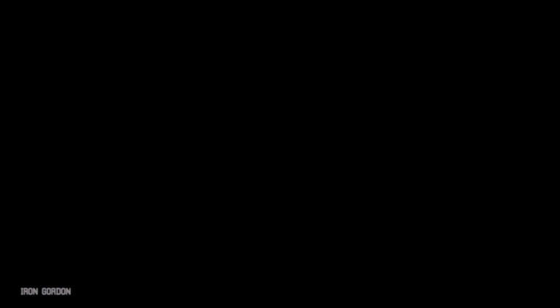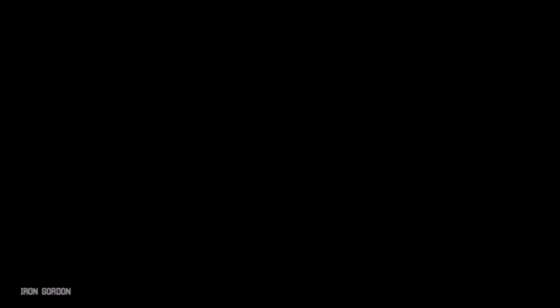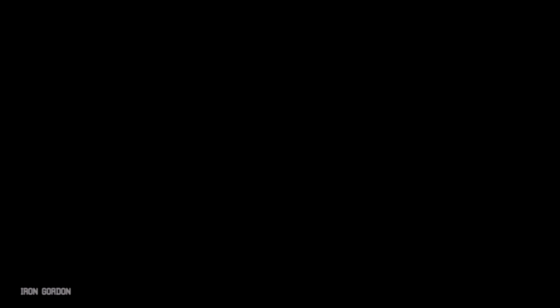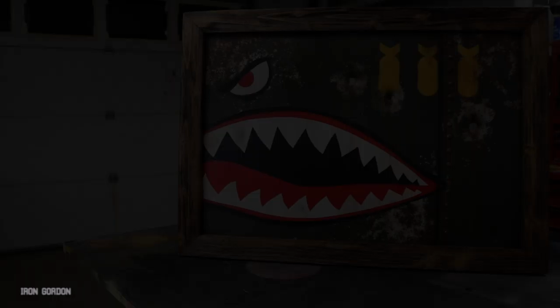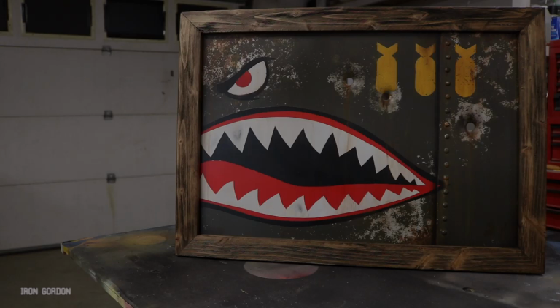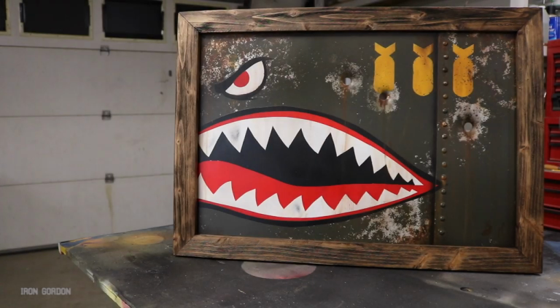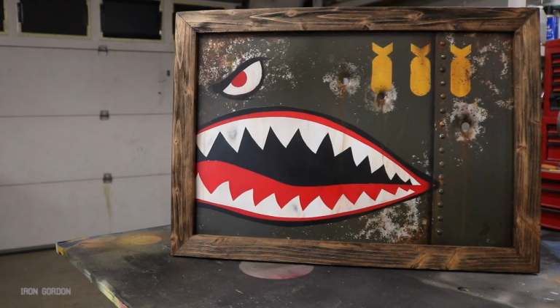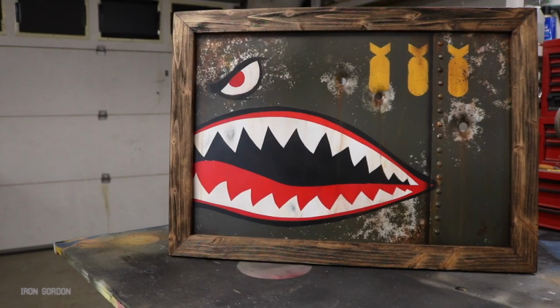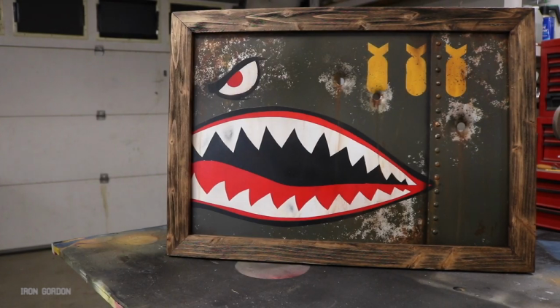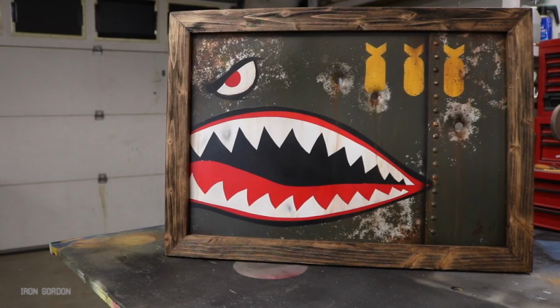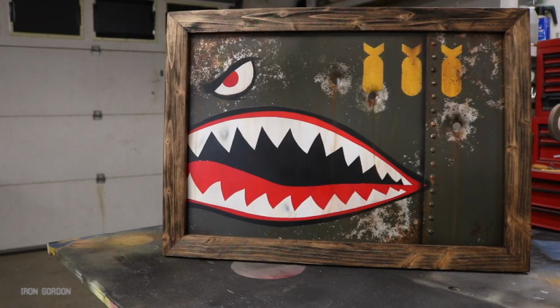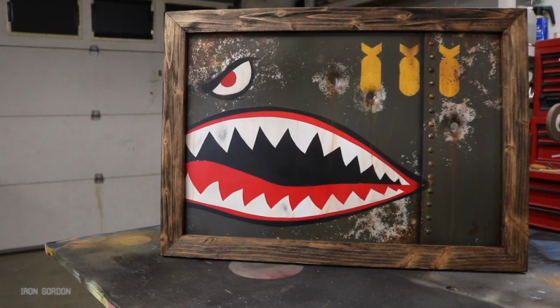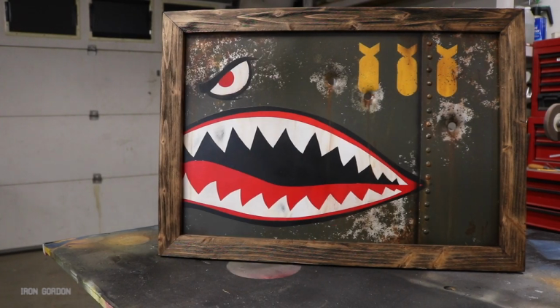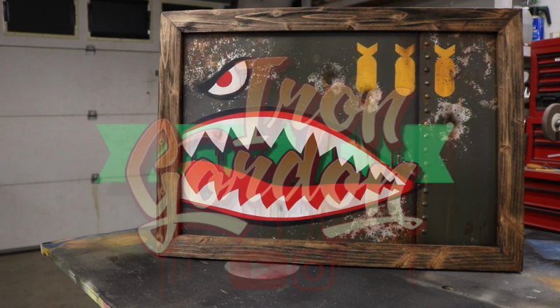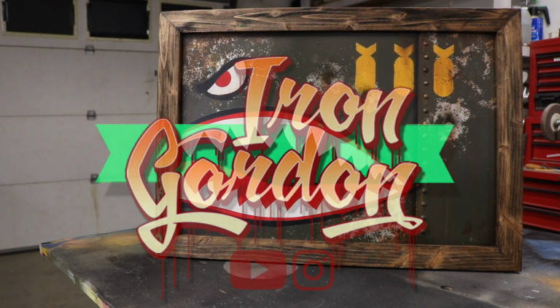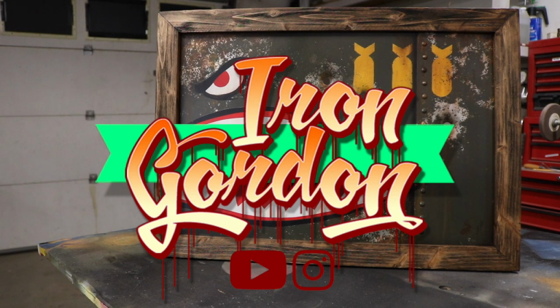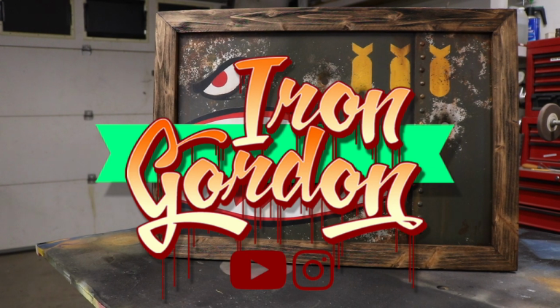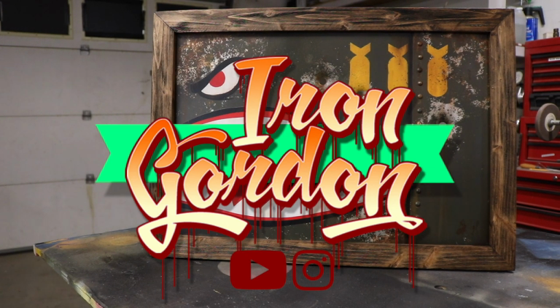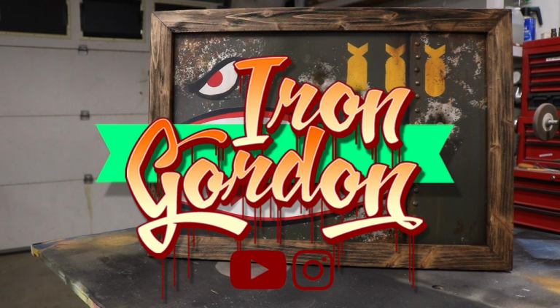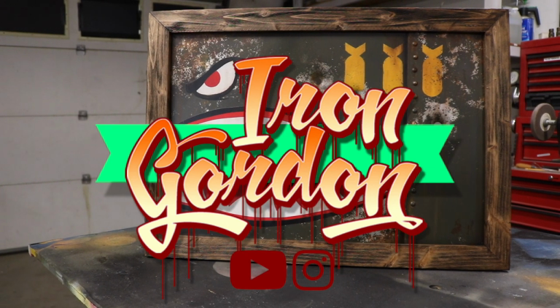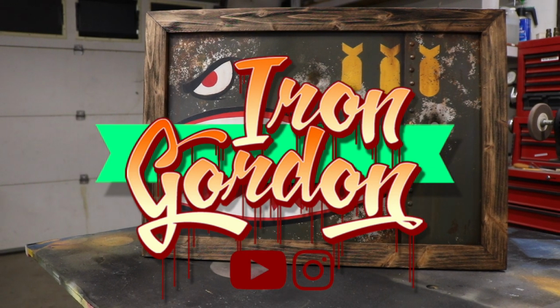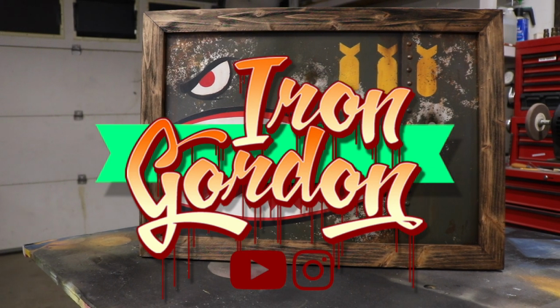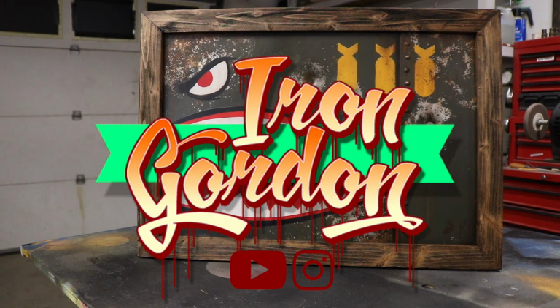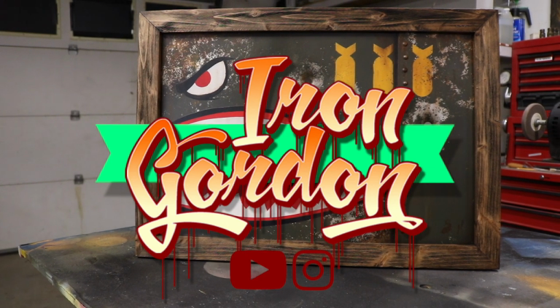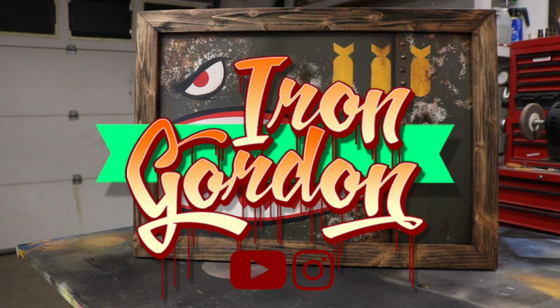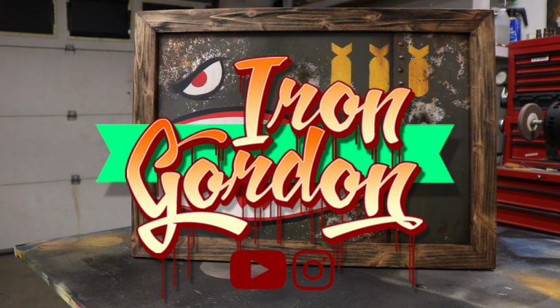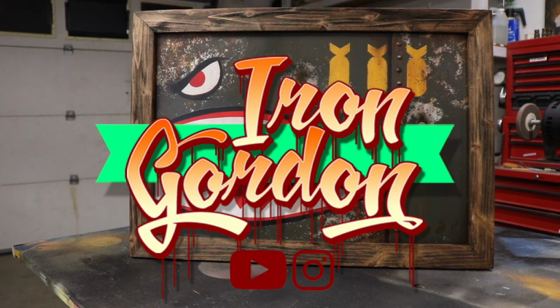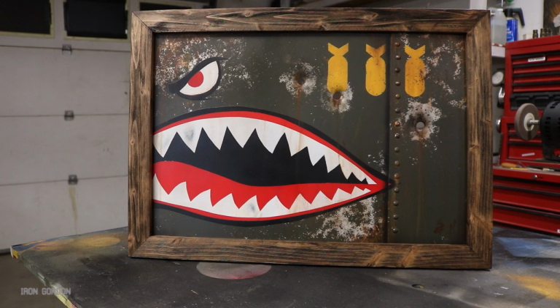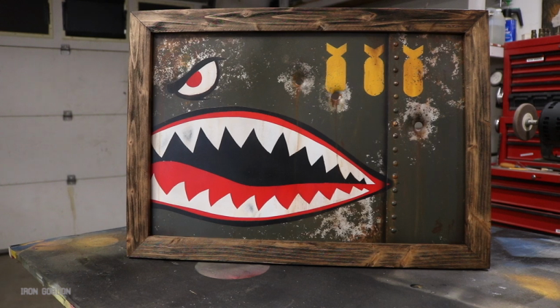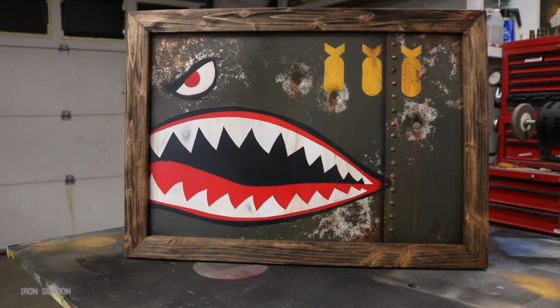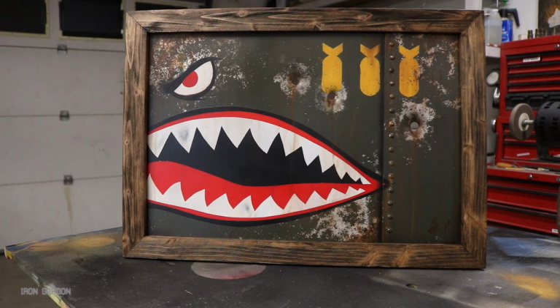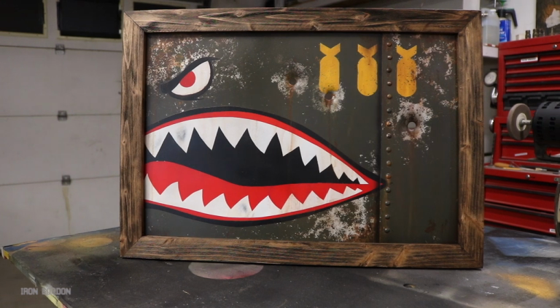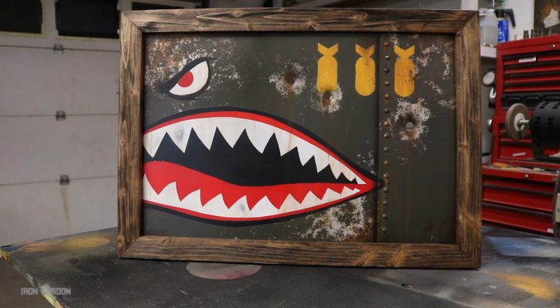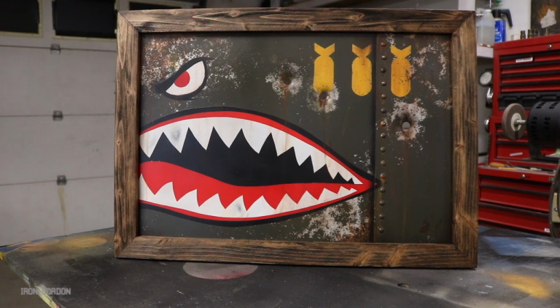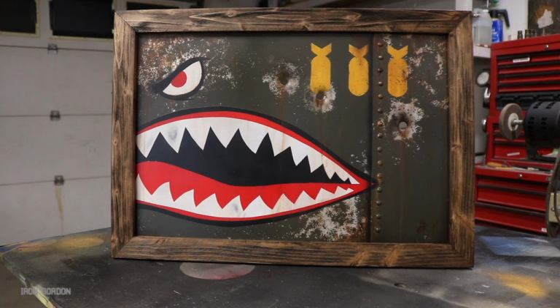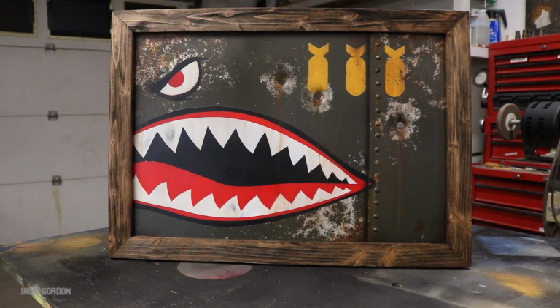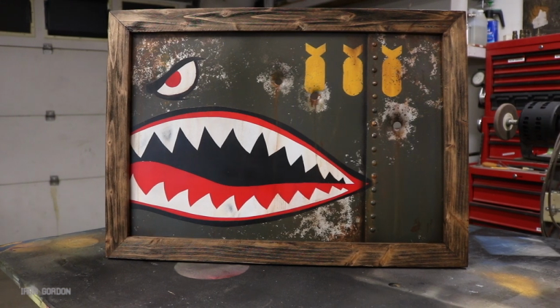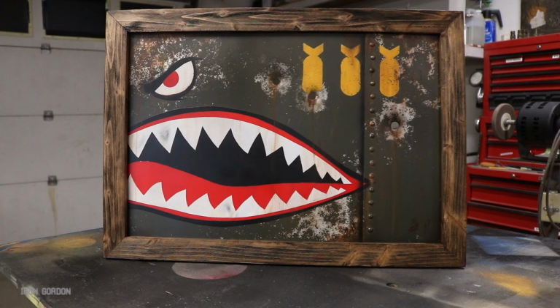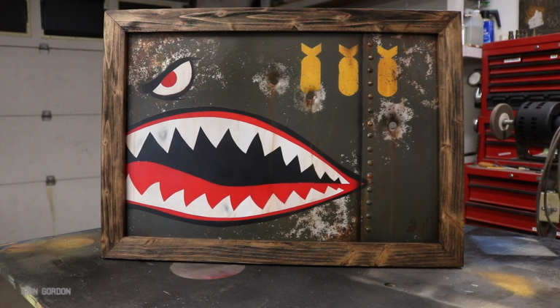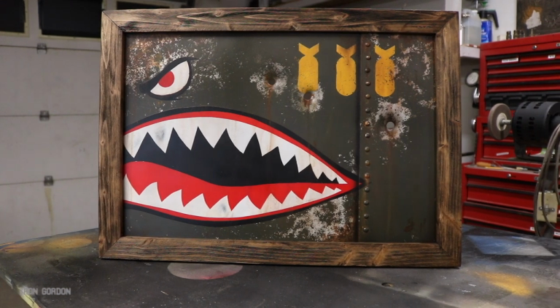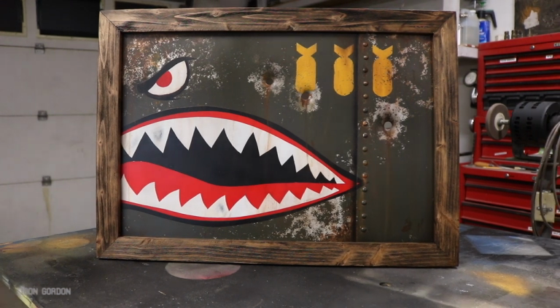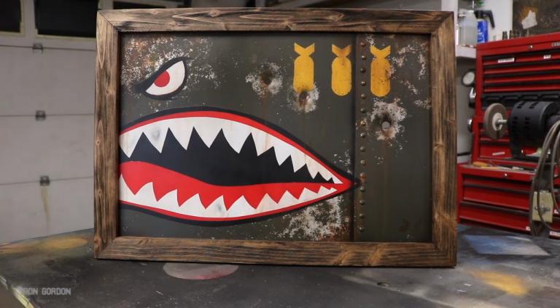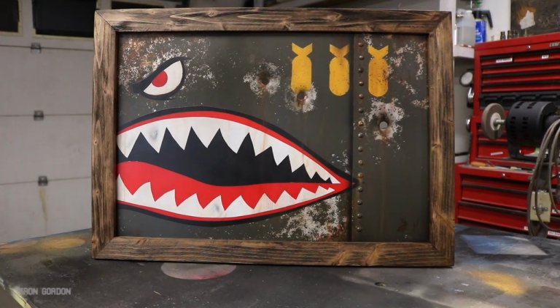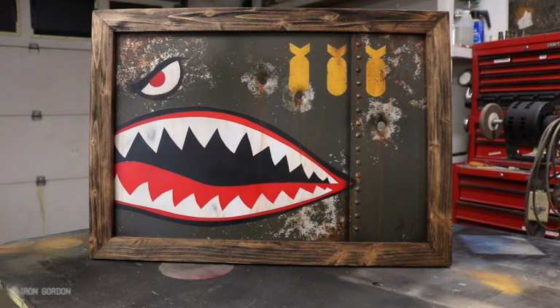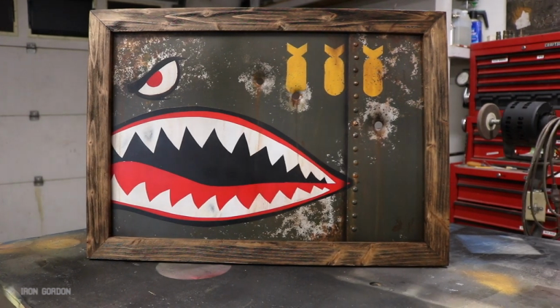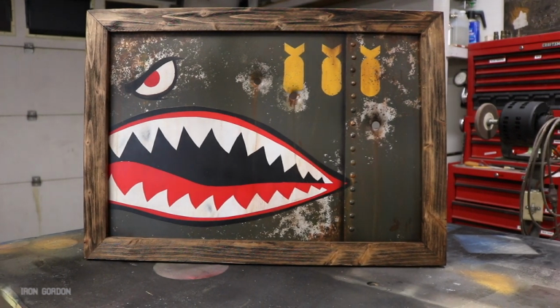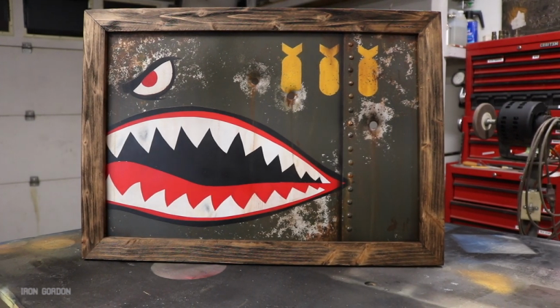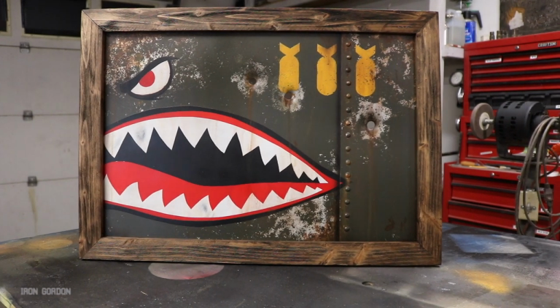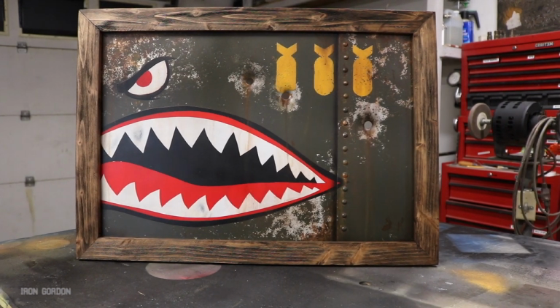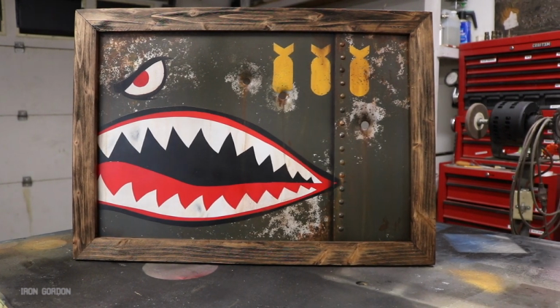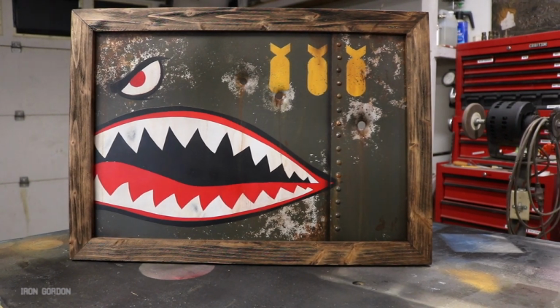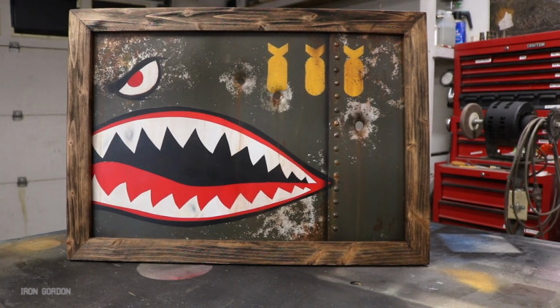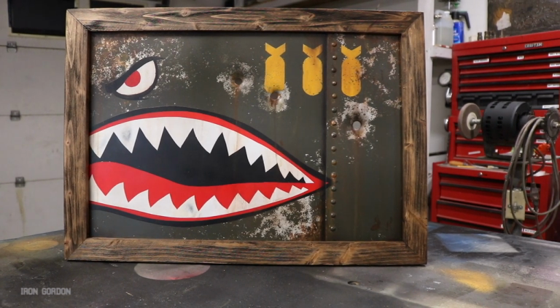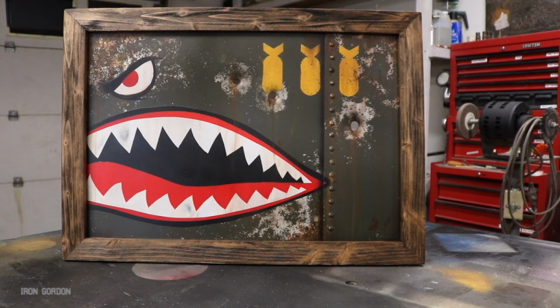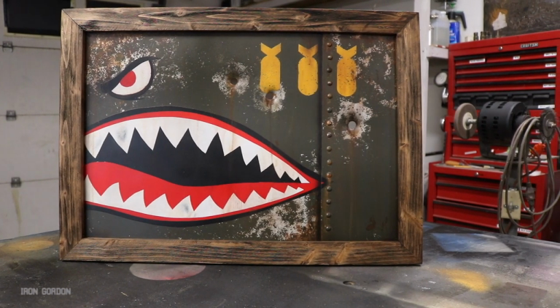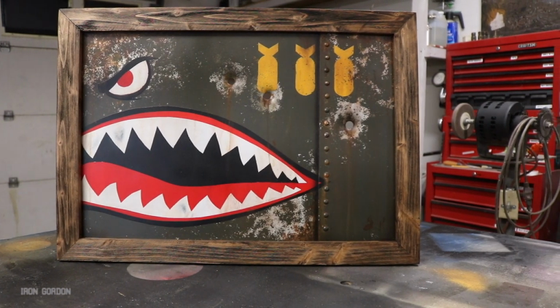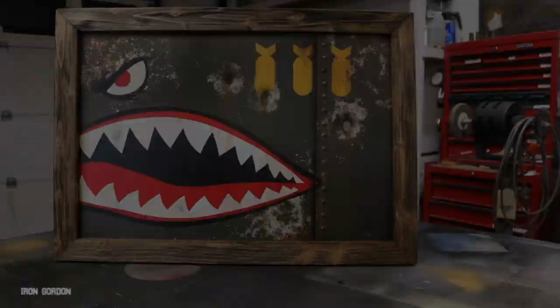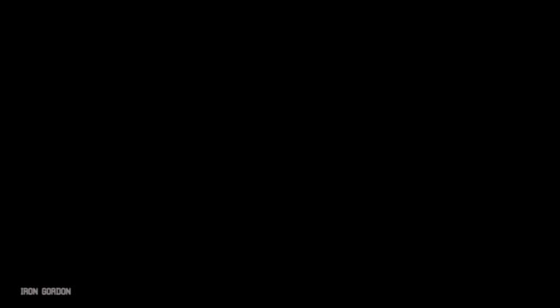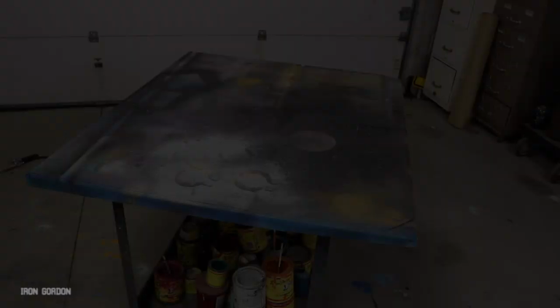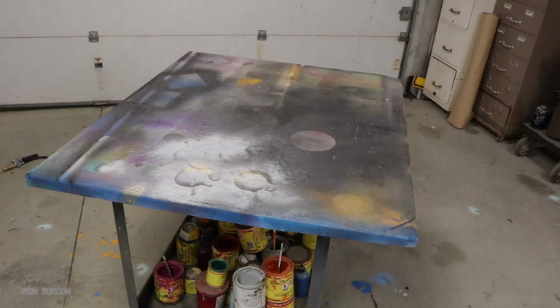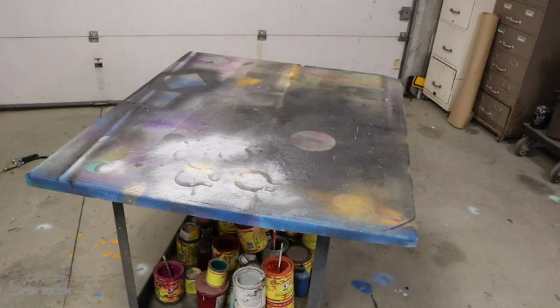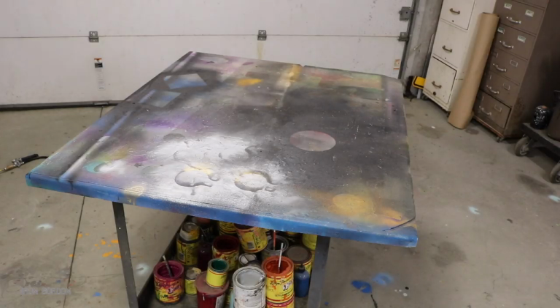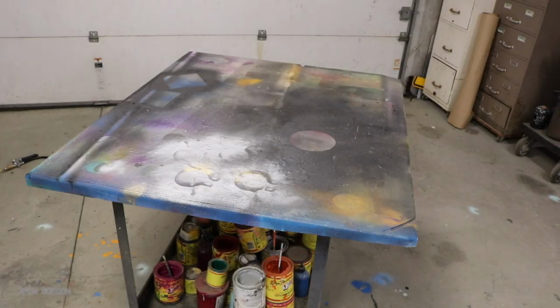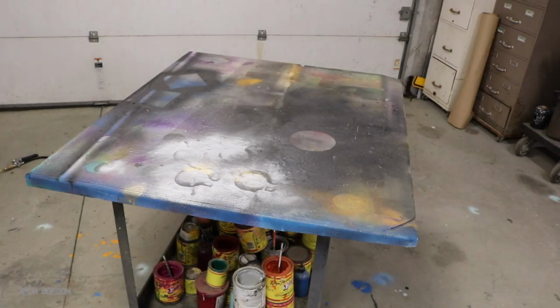What's going on everyone? You're watching the Iron Gordon channel. Thank you for being here. Today I'm gonna show you step by step how I make this thing. Let's get in the project.